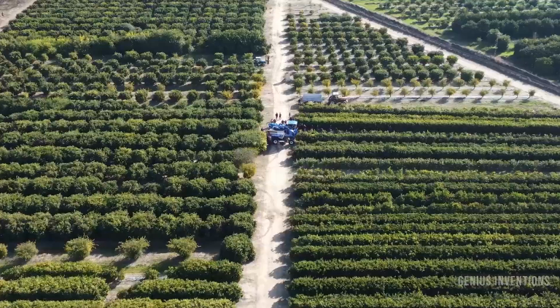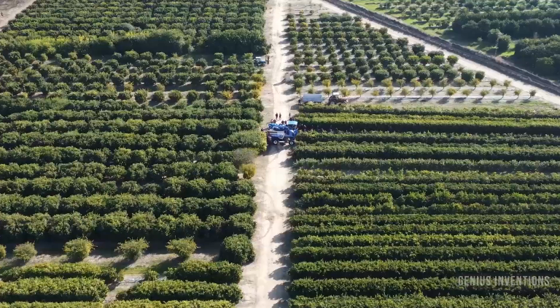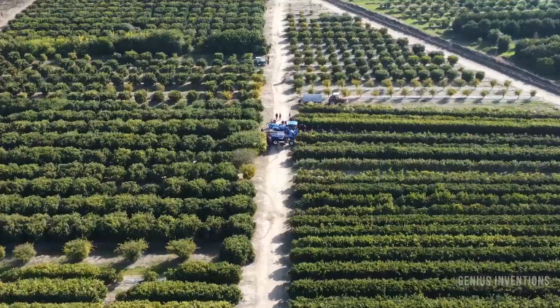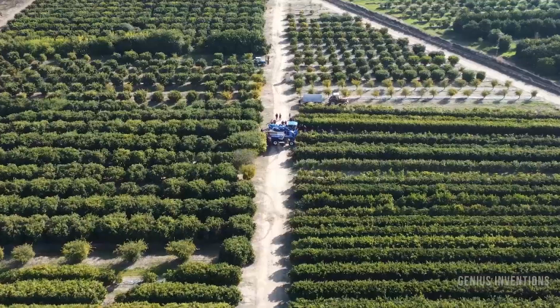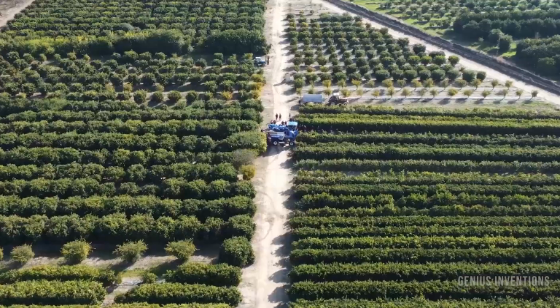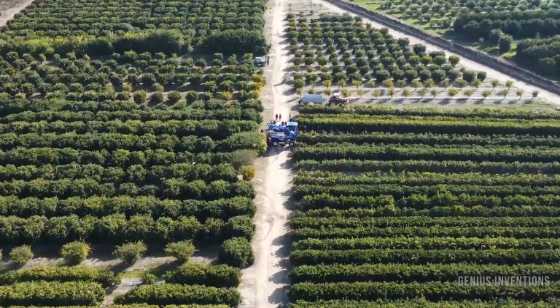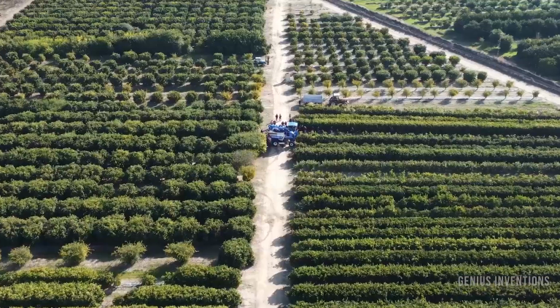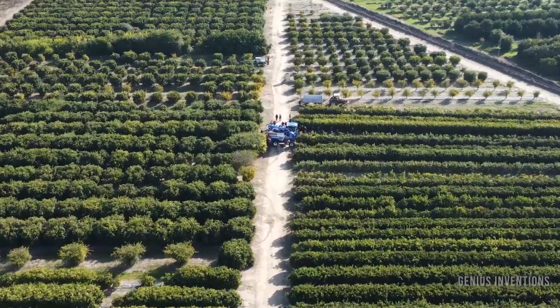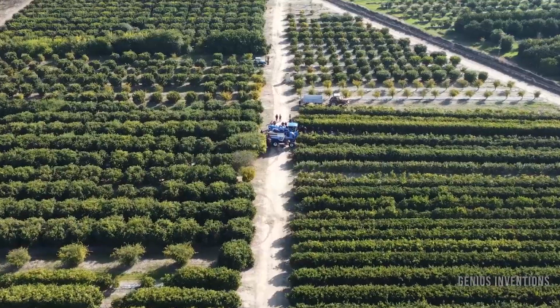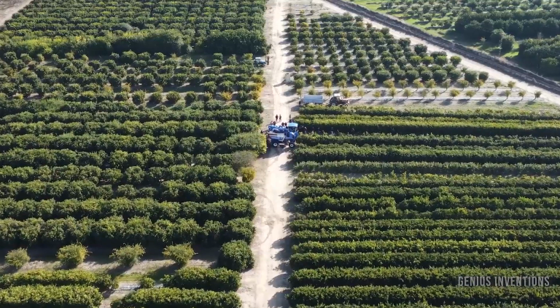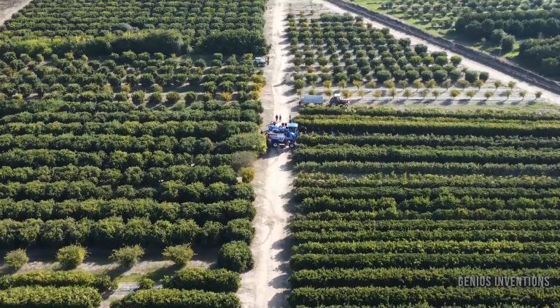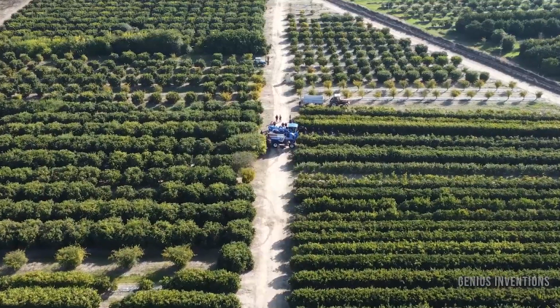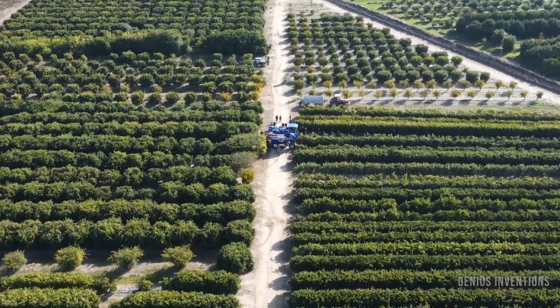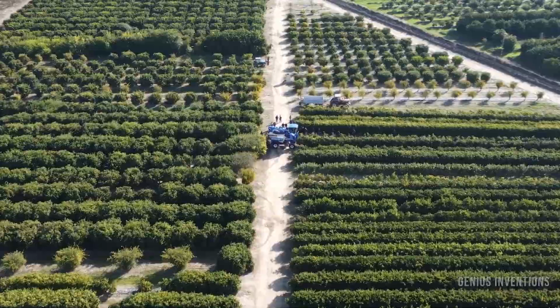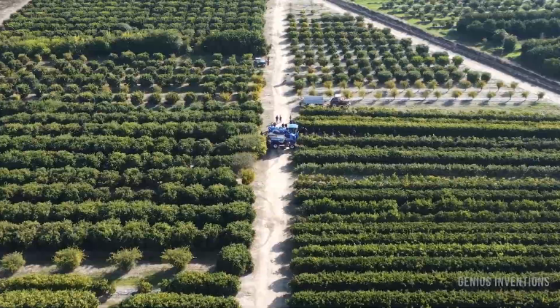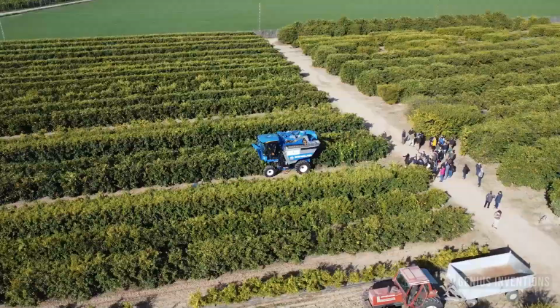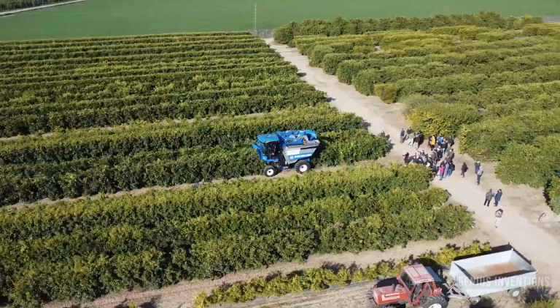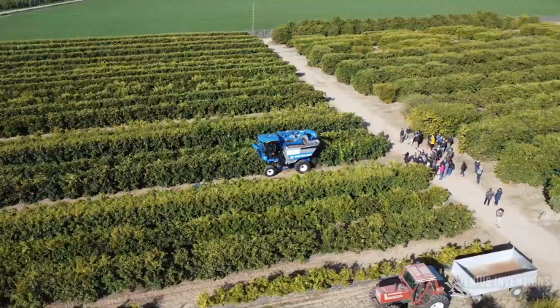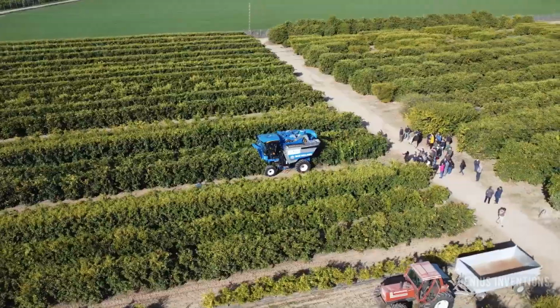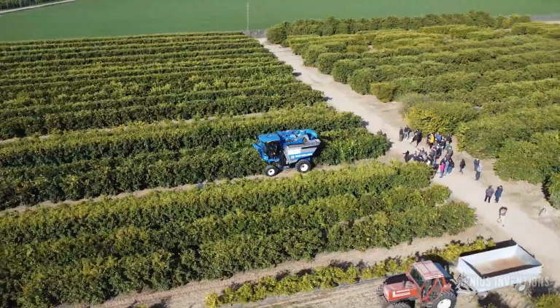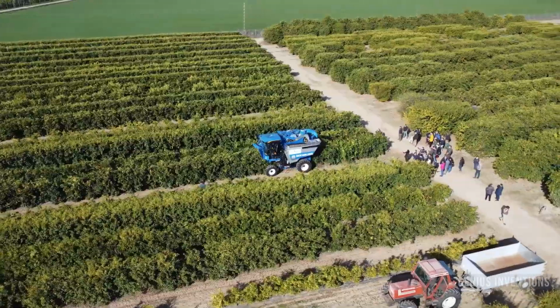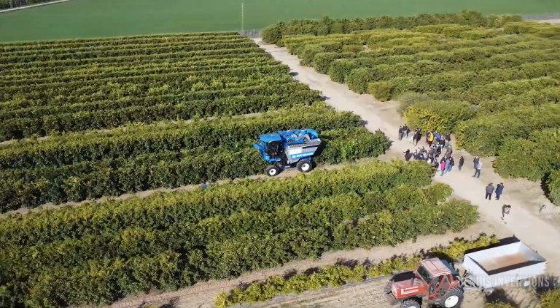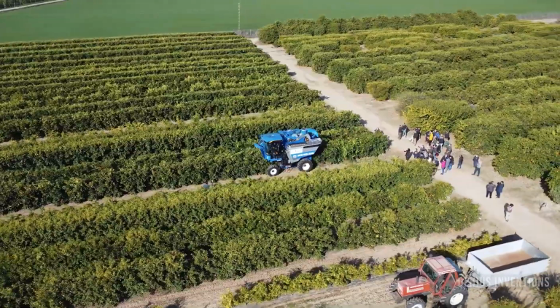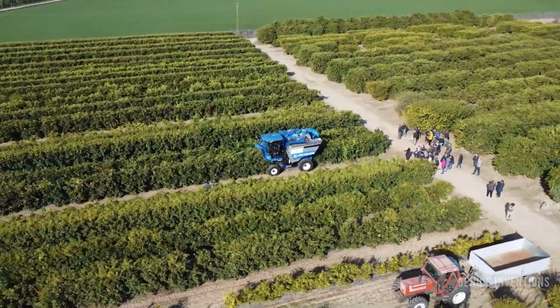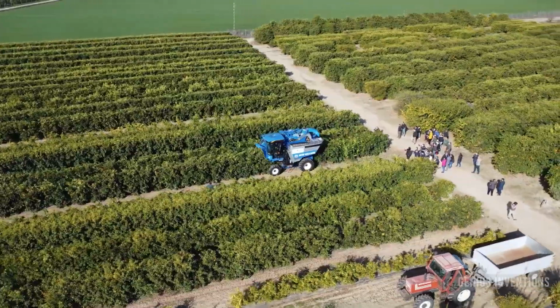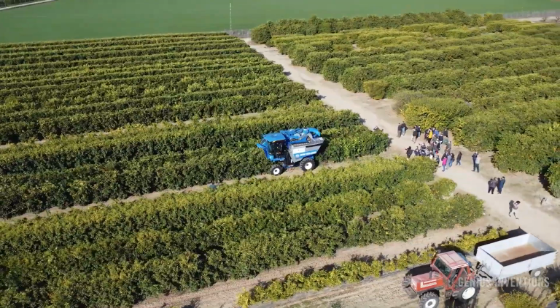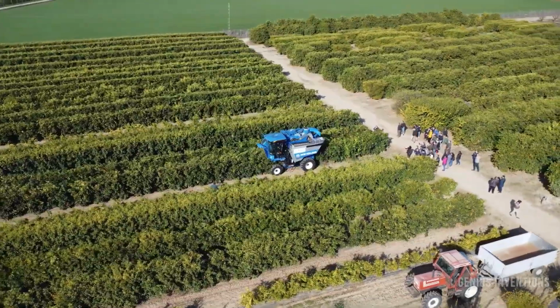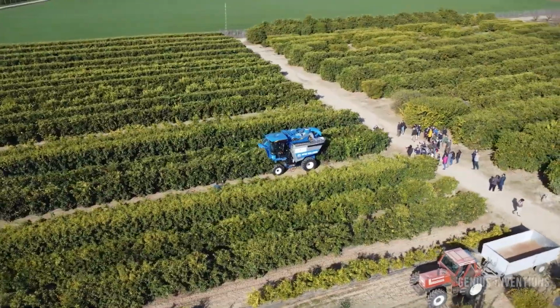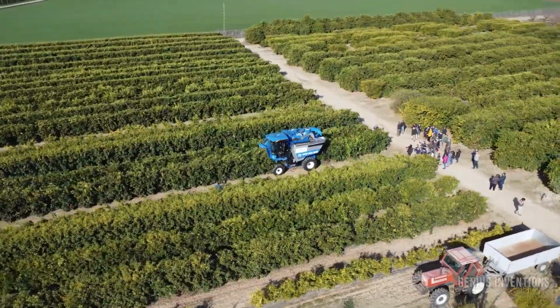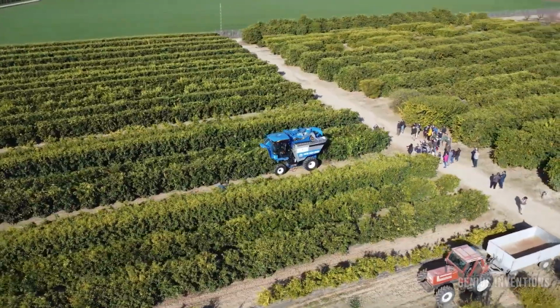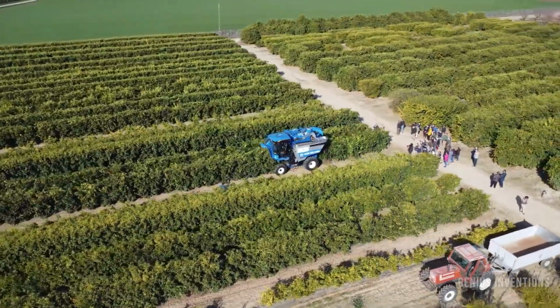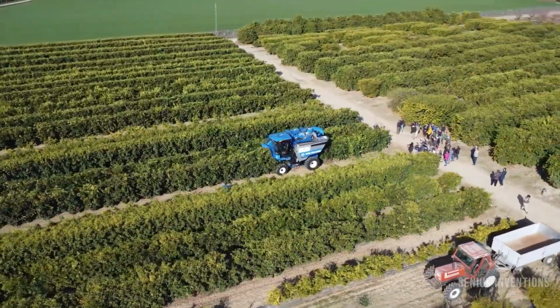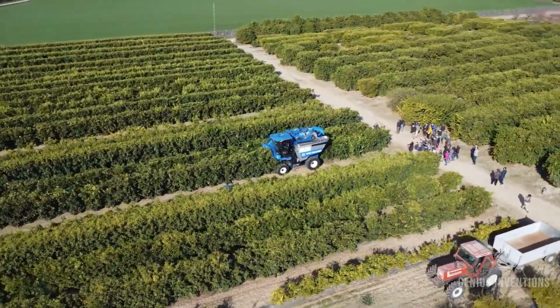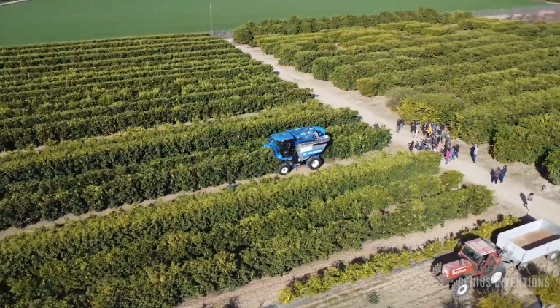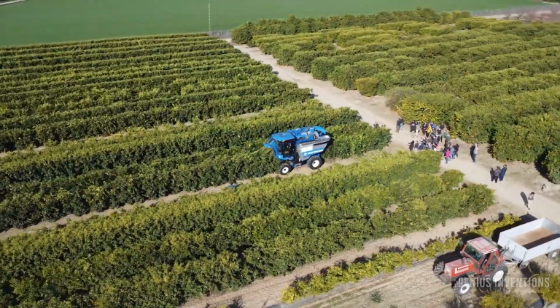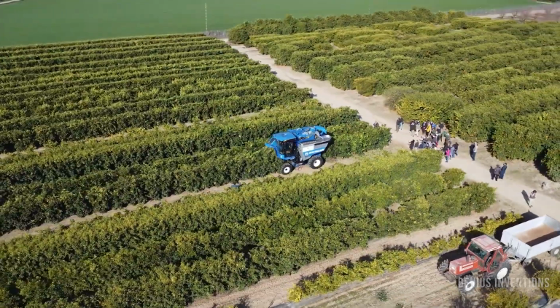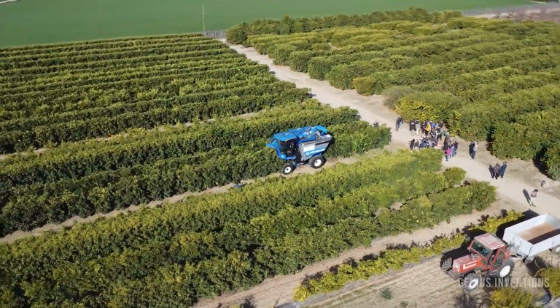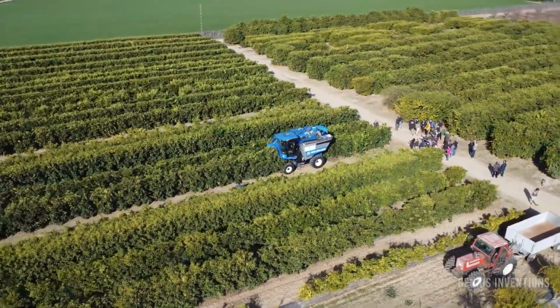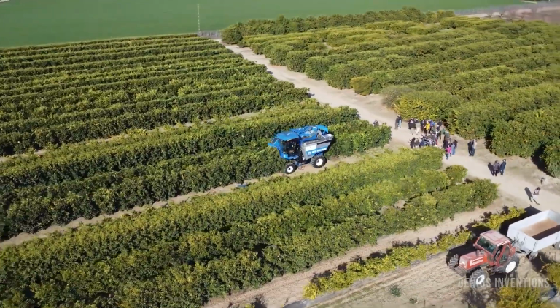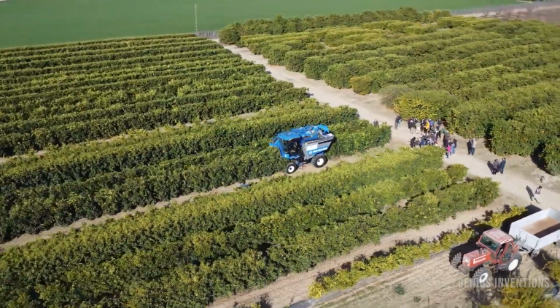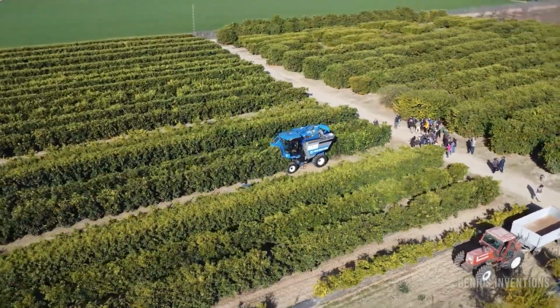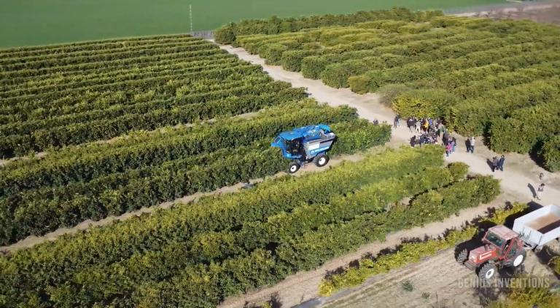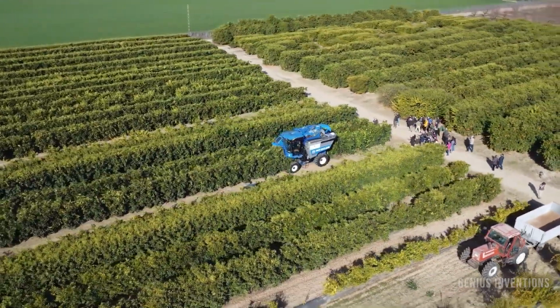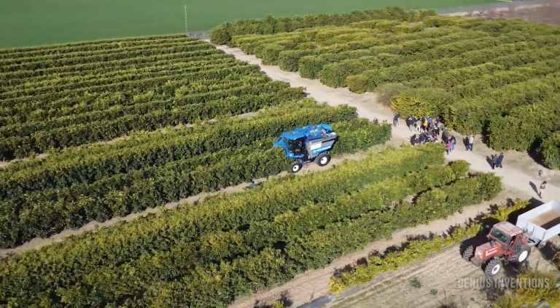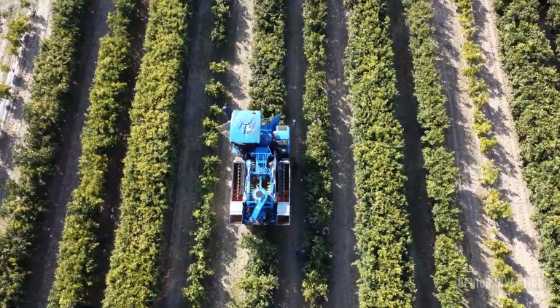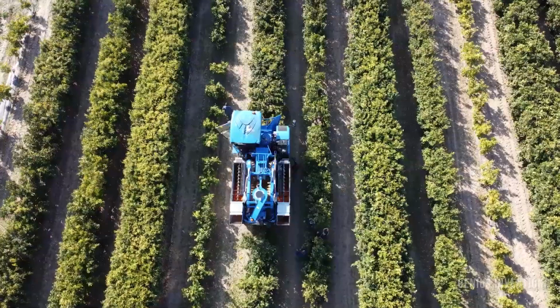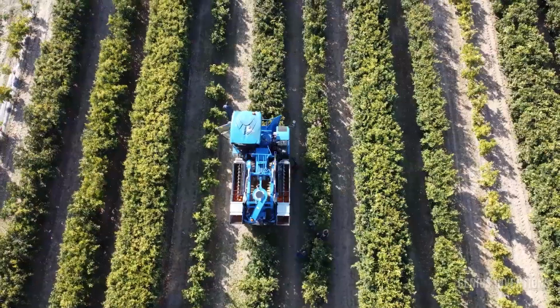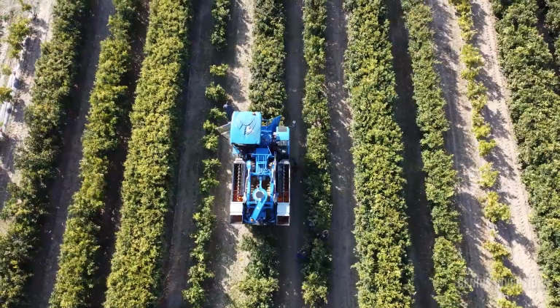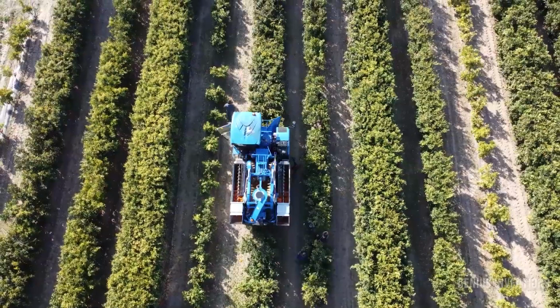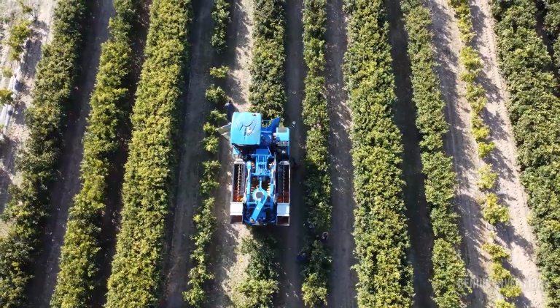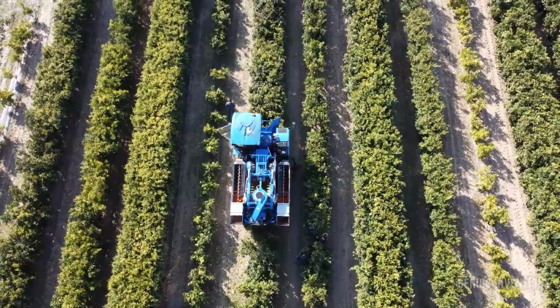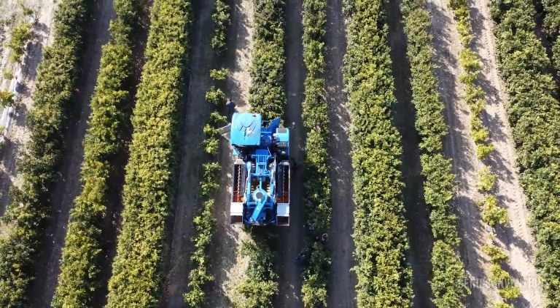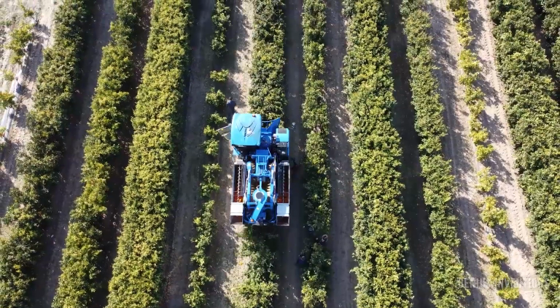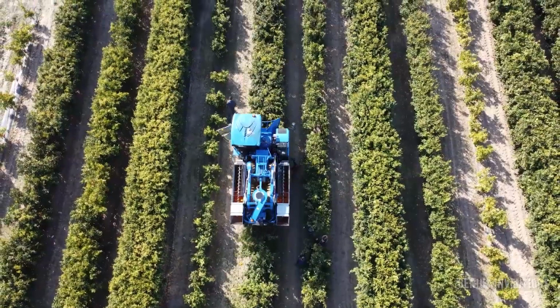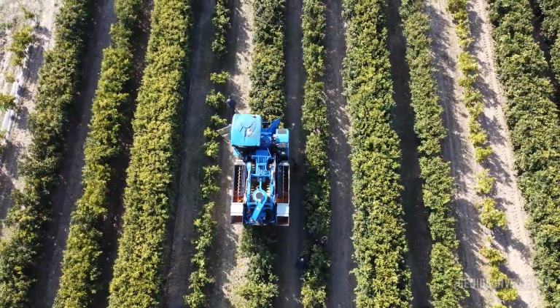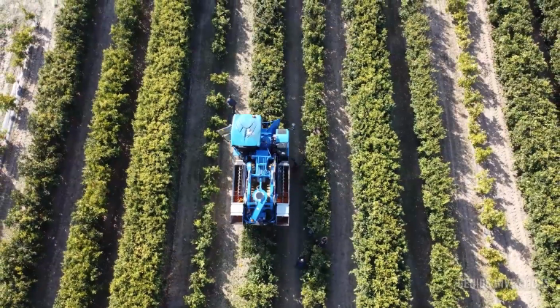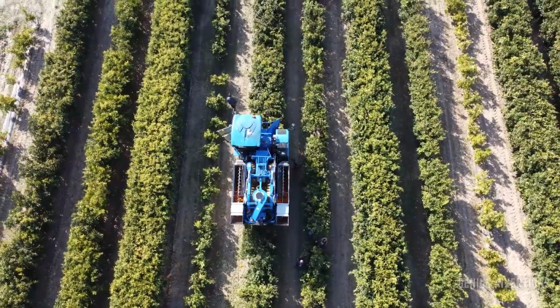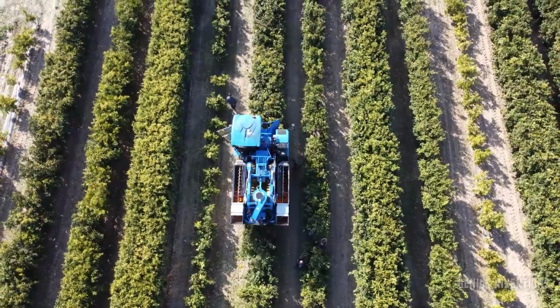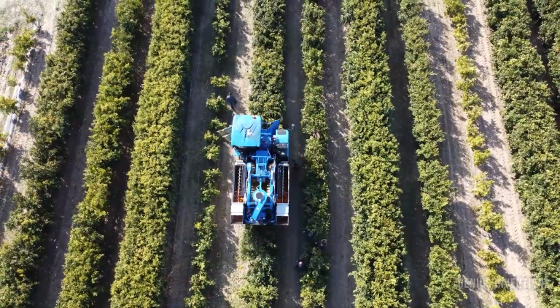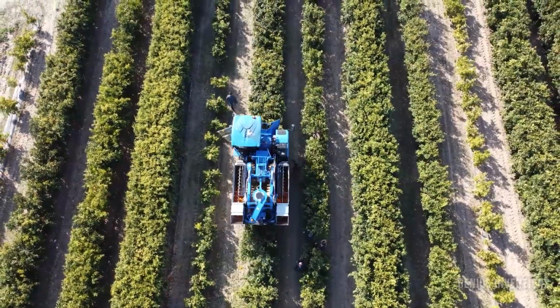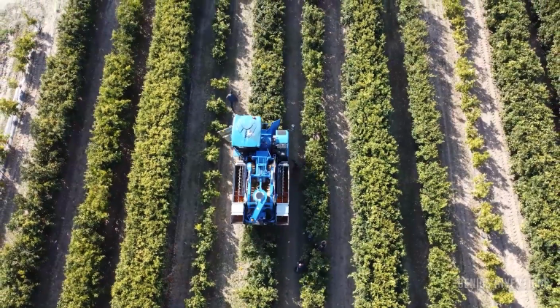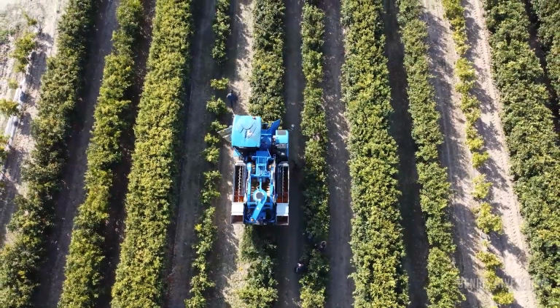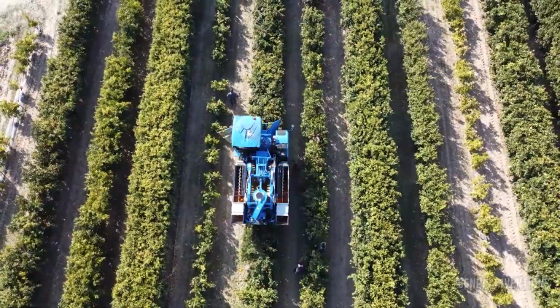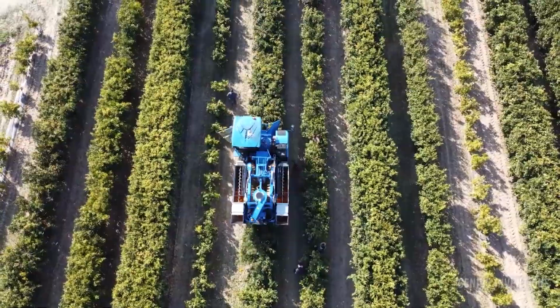They also collect and report data on each fruit they pick.